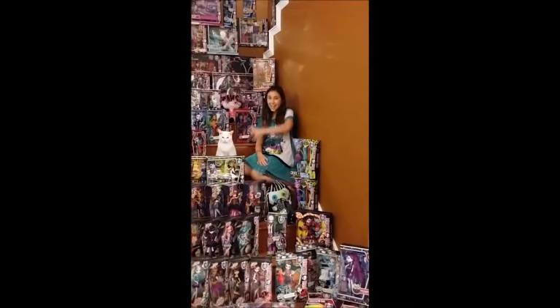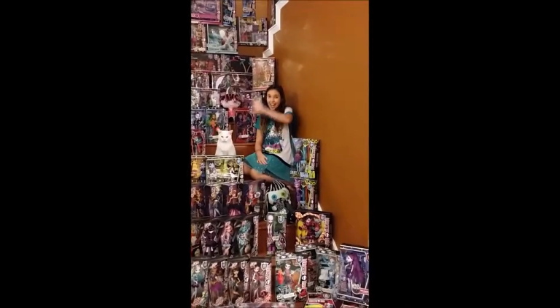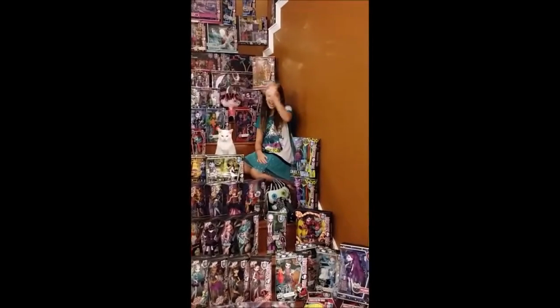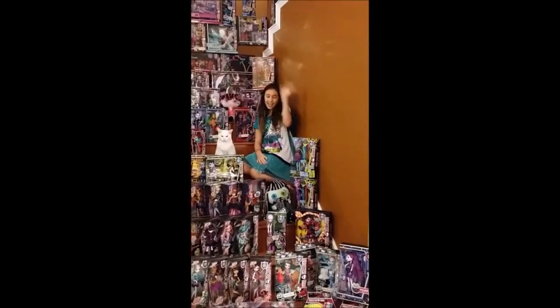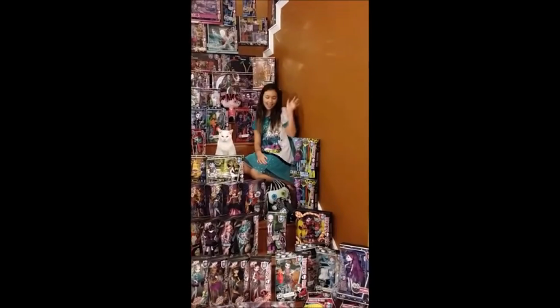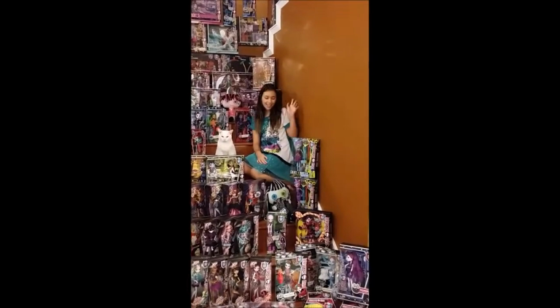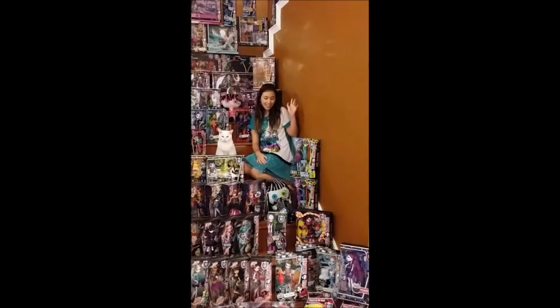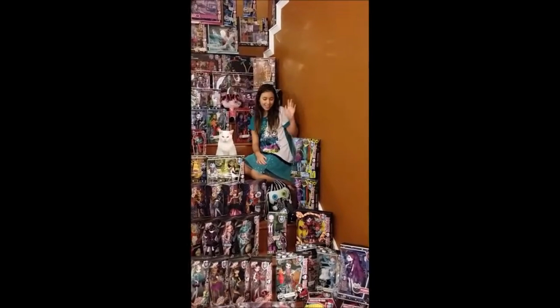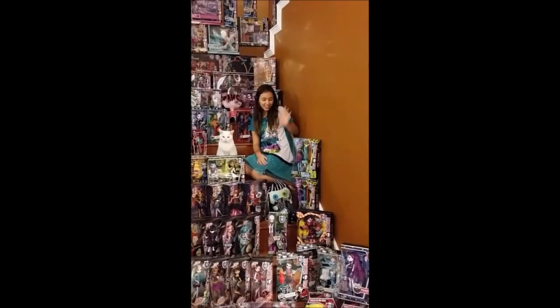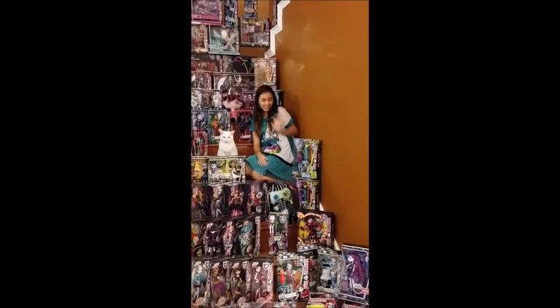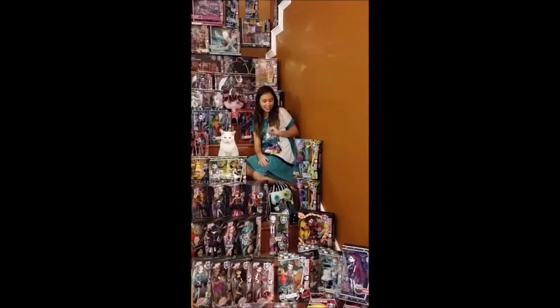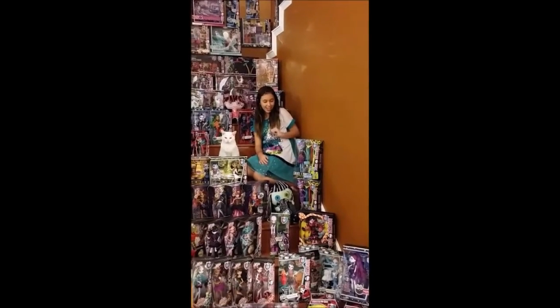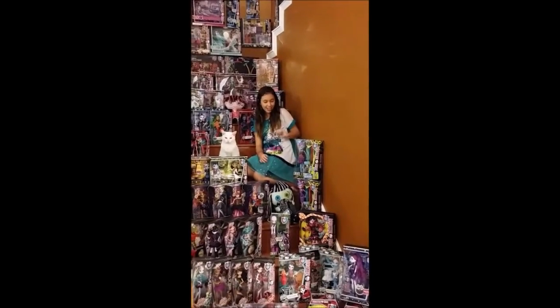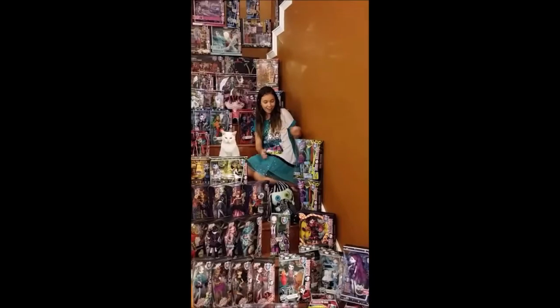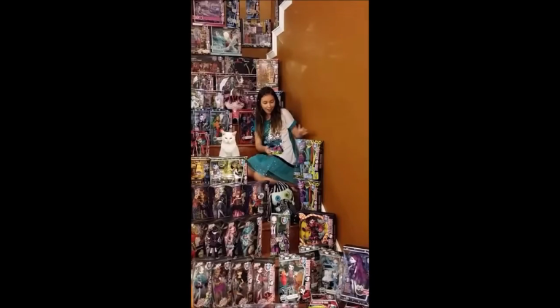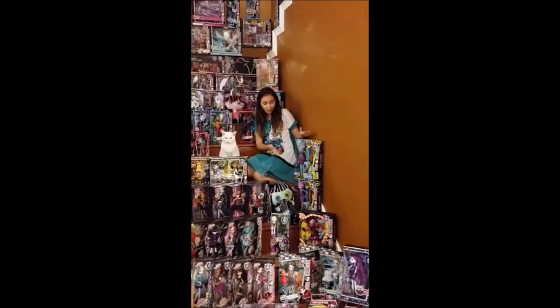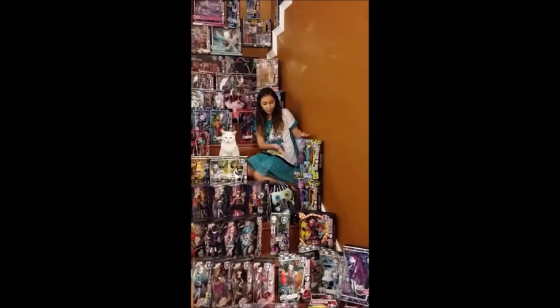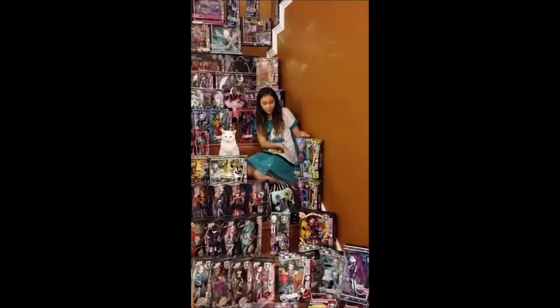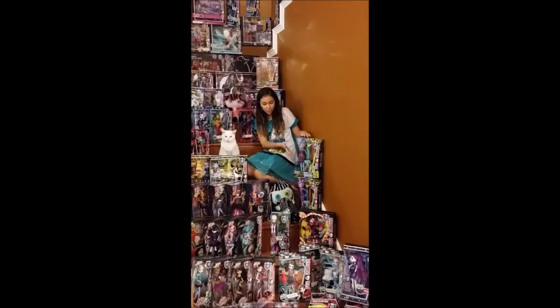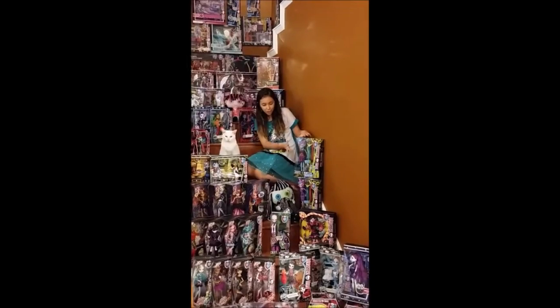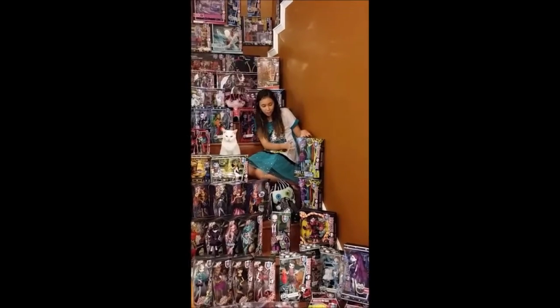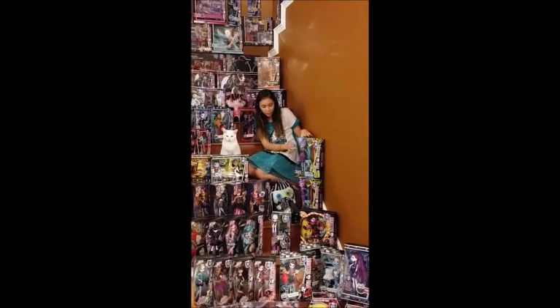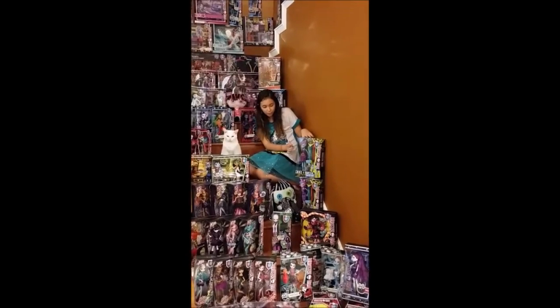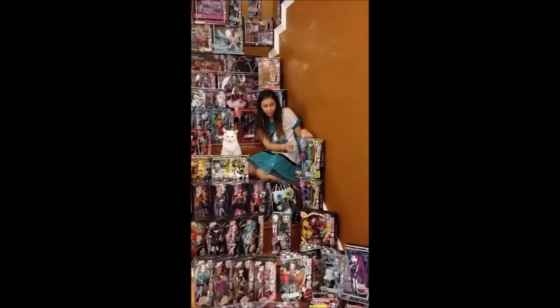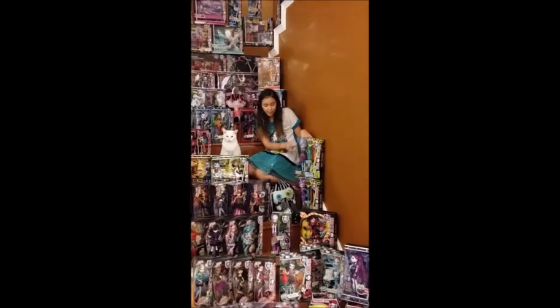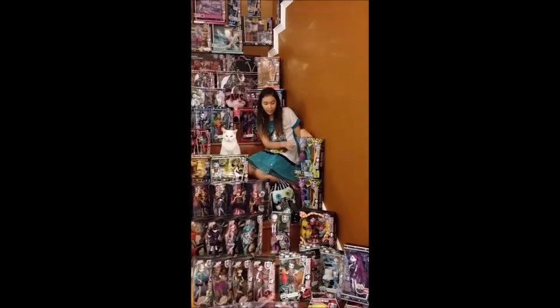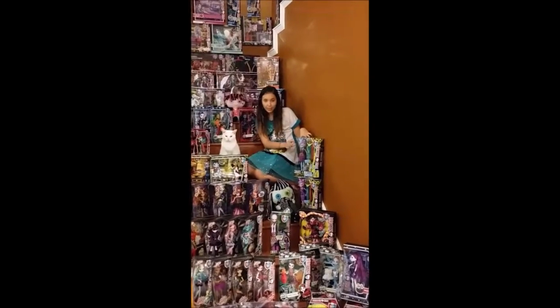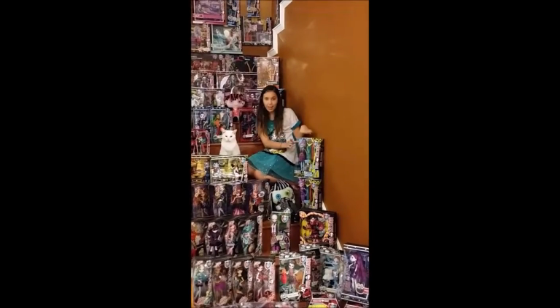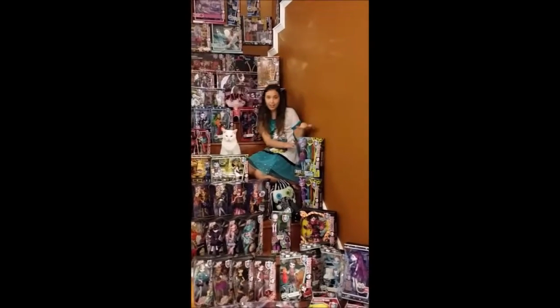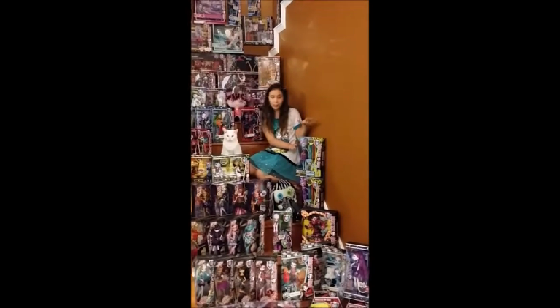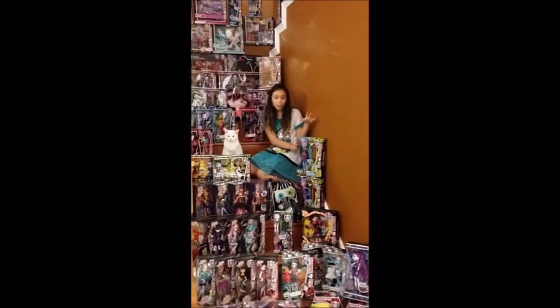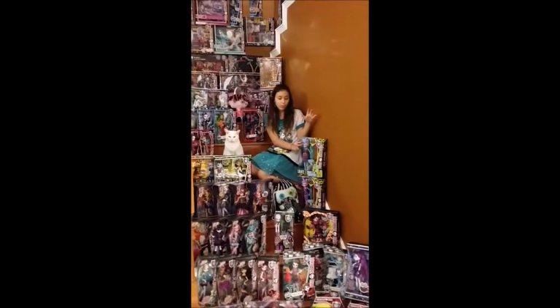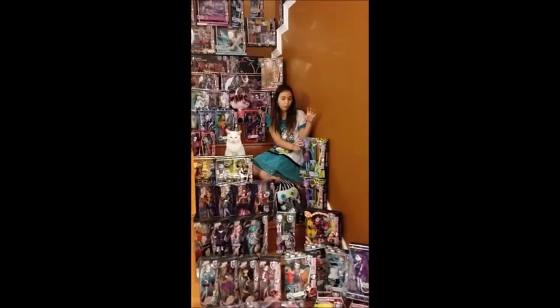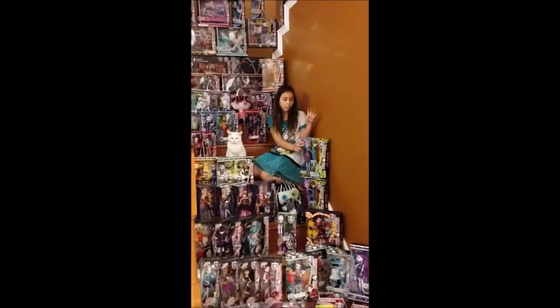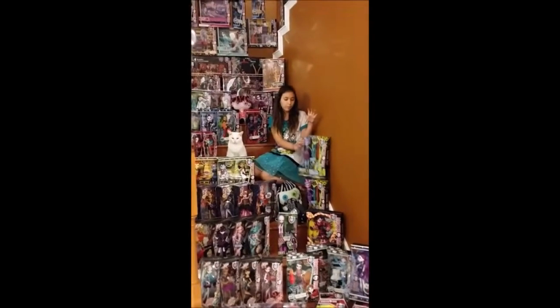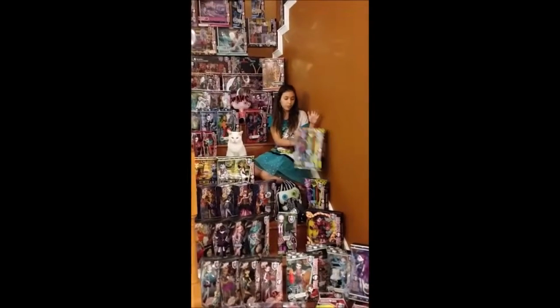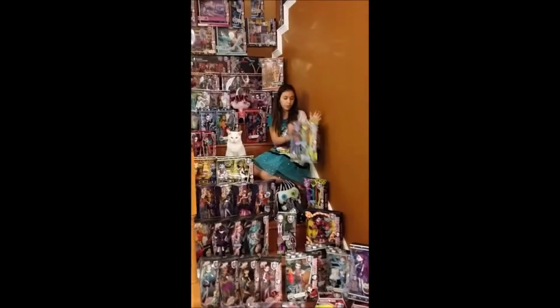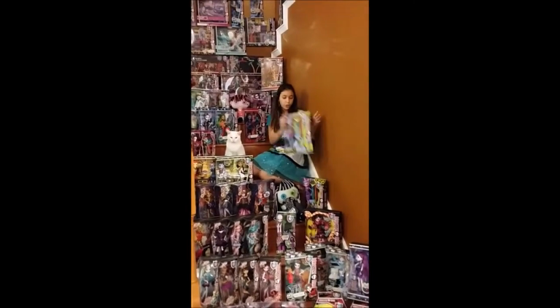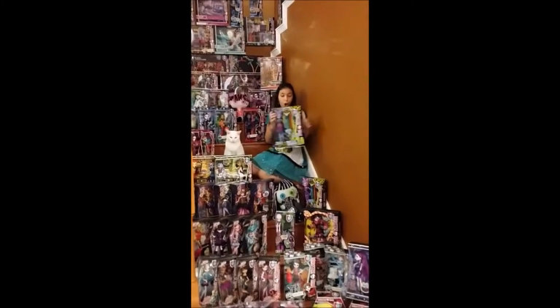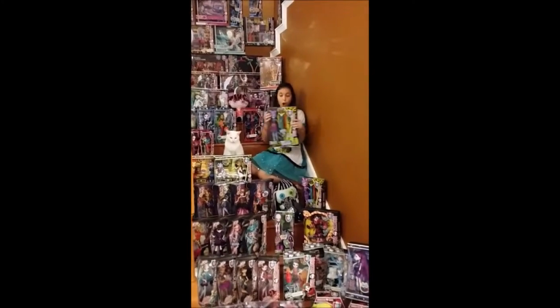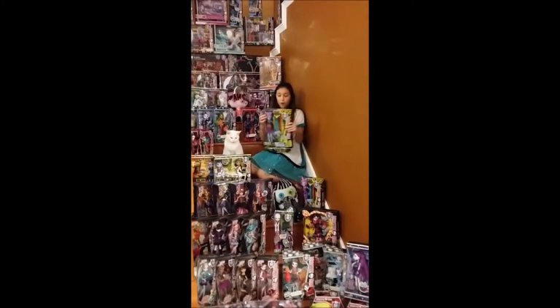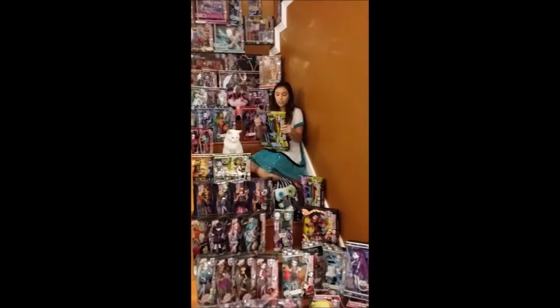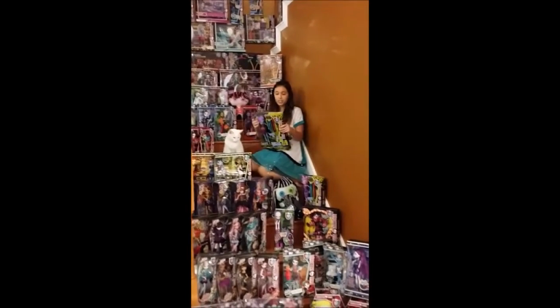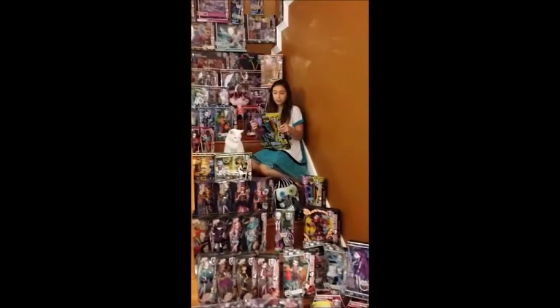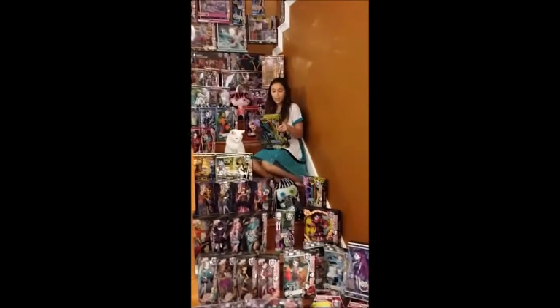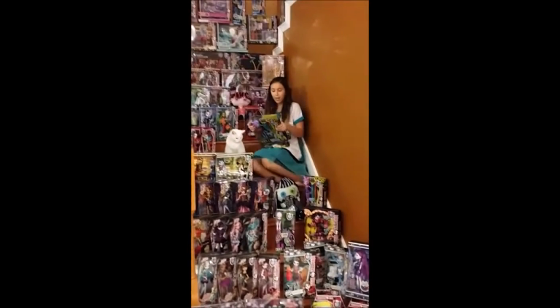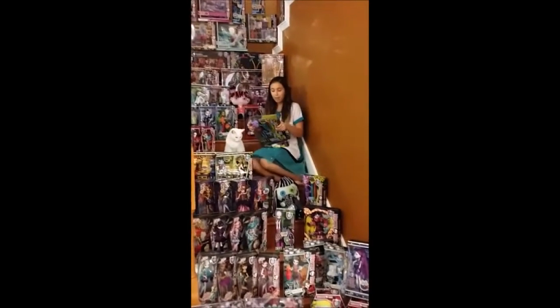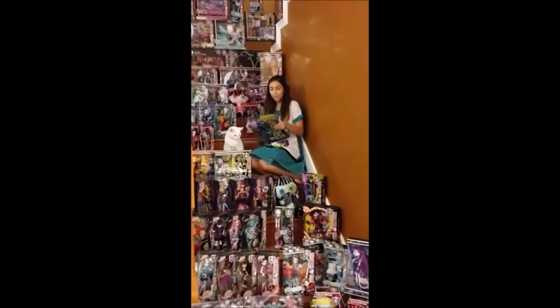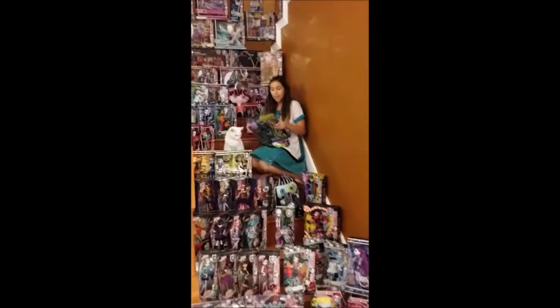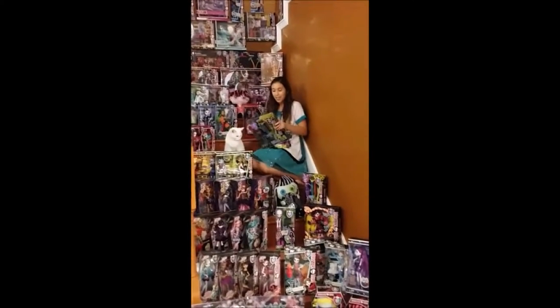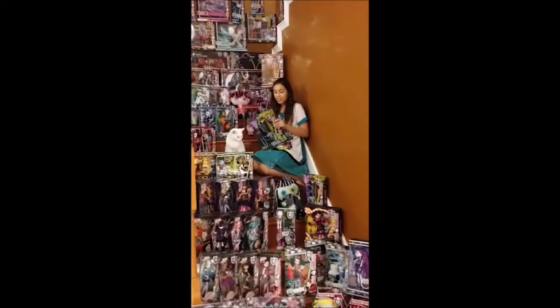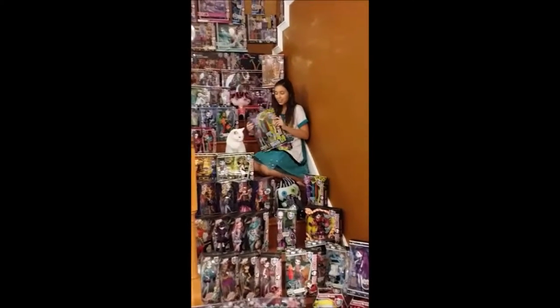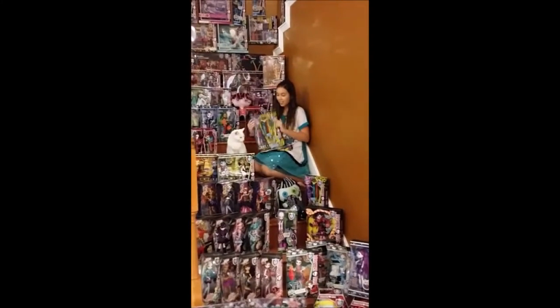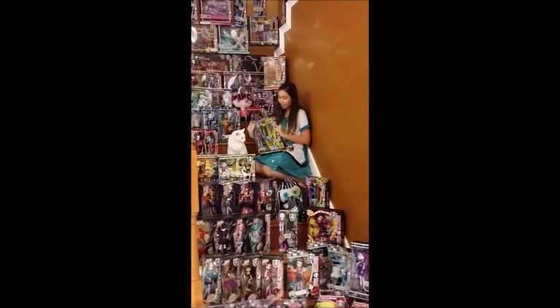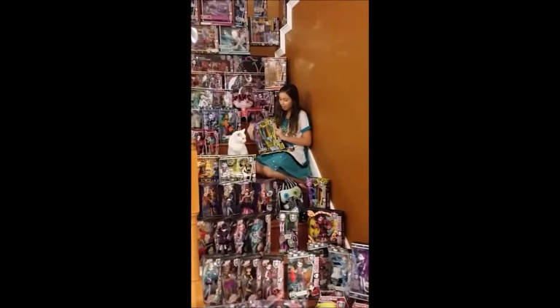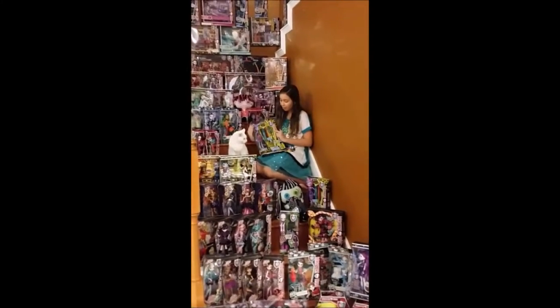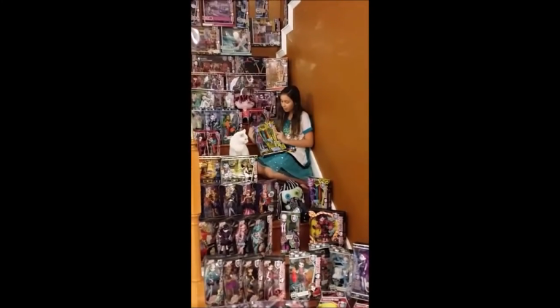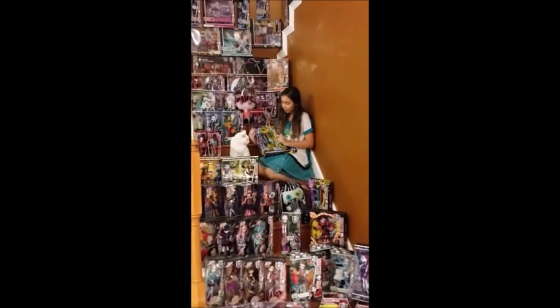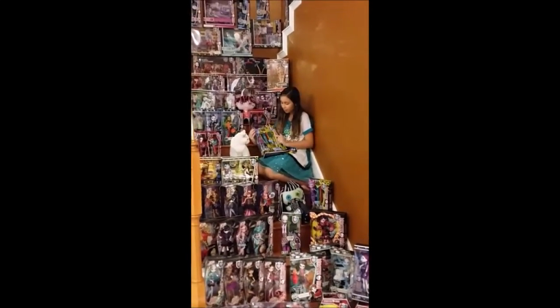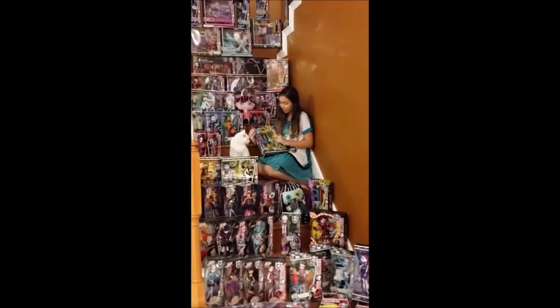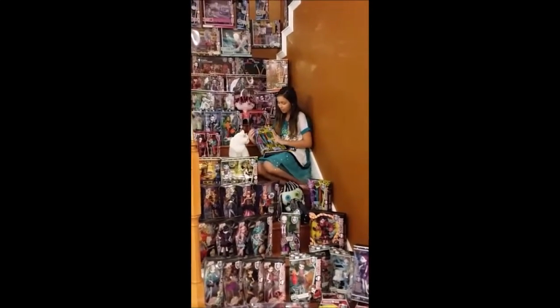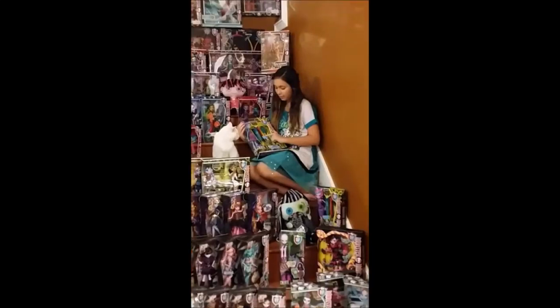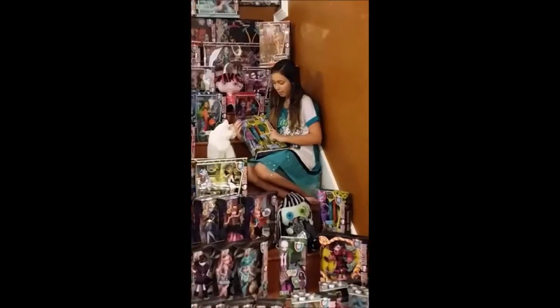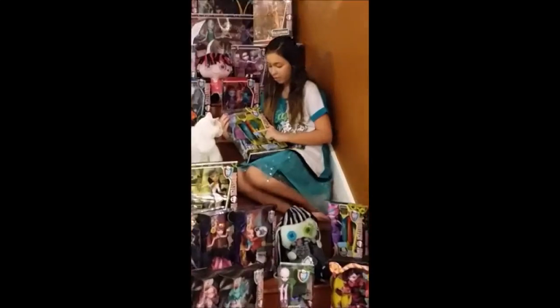Hi! Today I'll be showing you the Color Me Creepy dolls. Now, this is the Color Me Creepy Sea Monster.